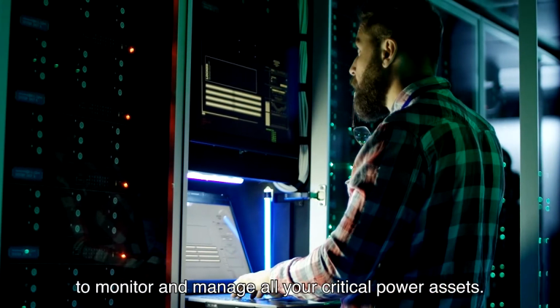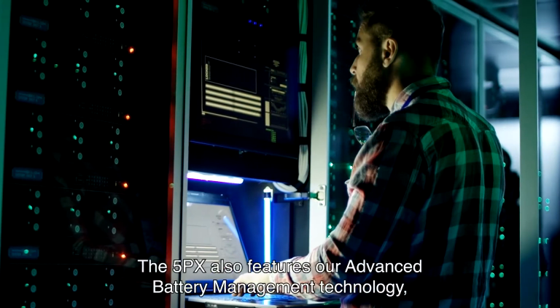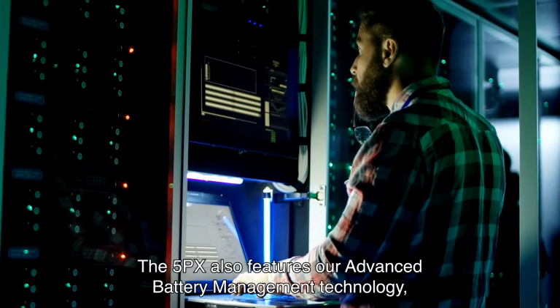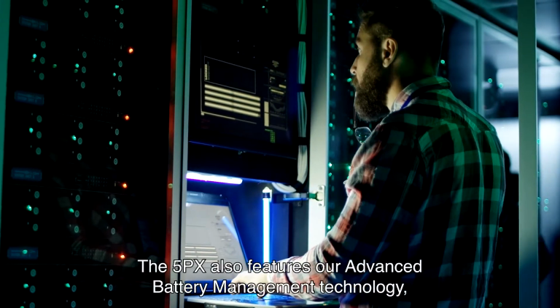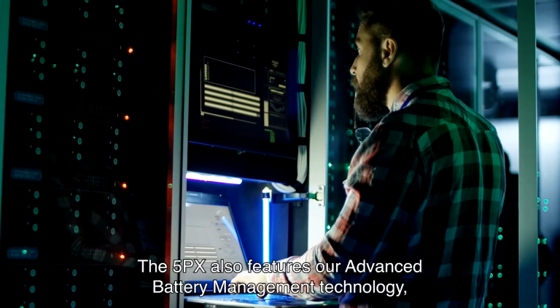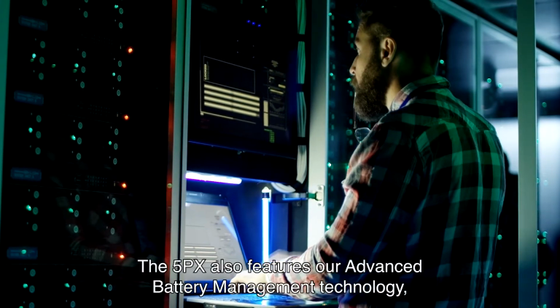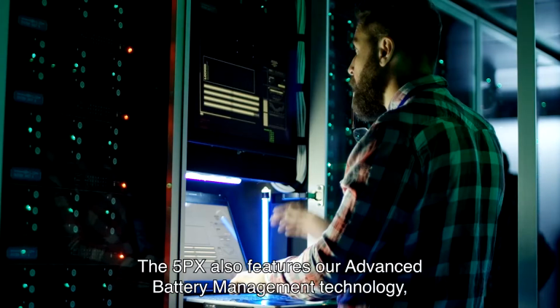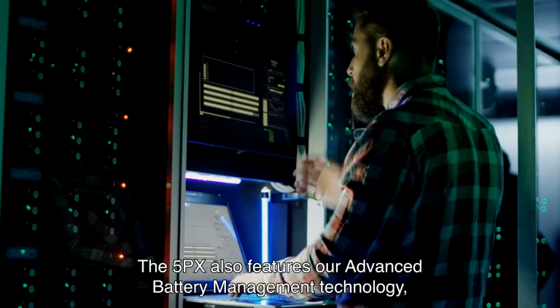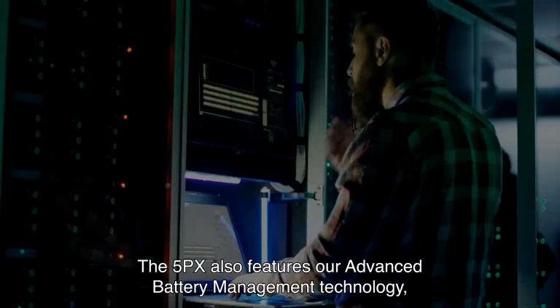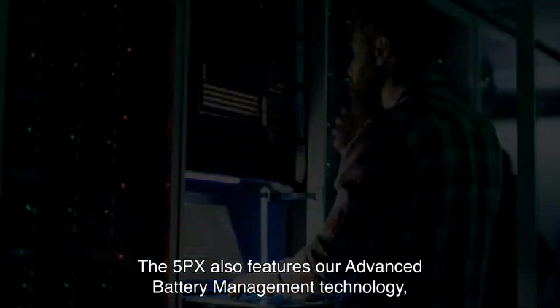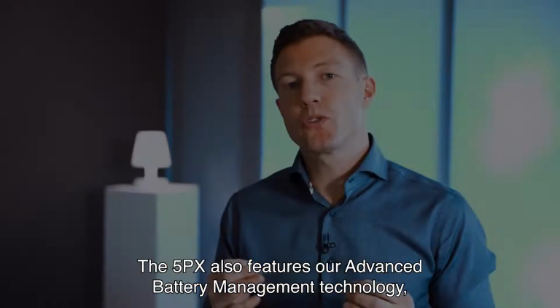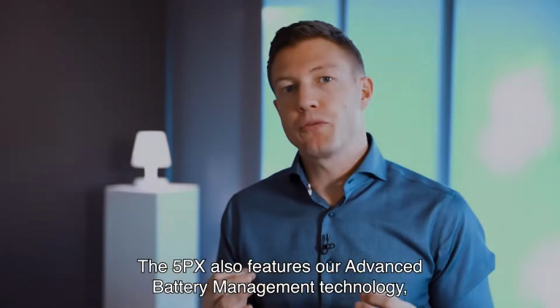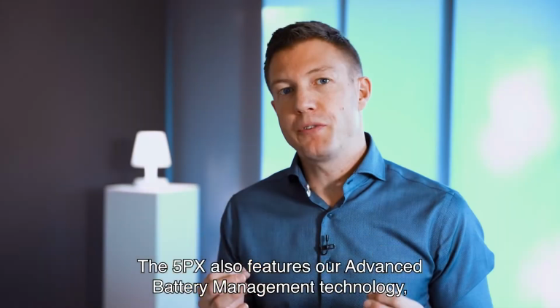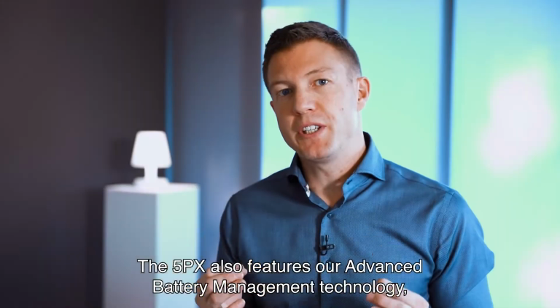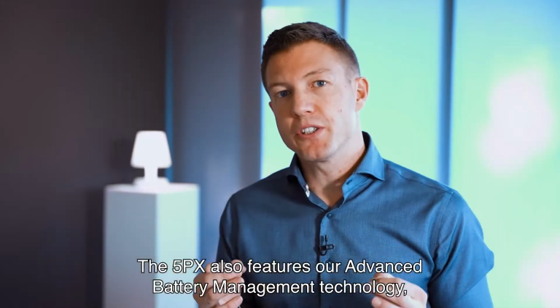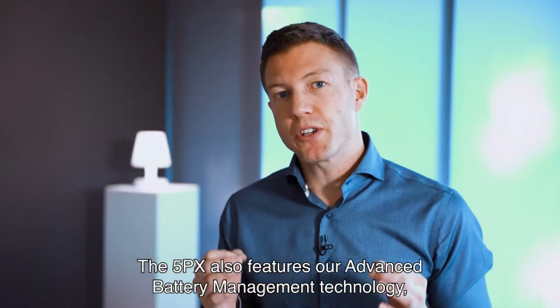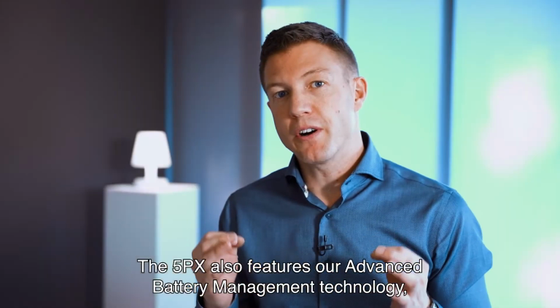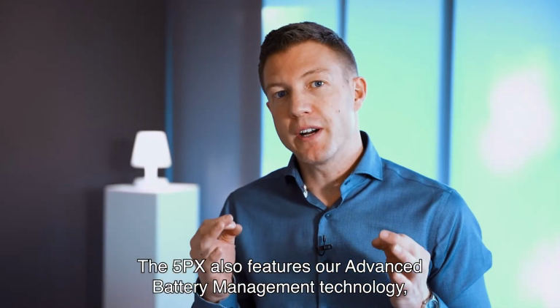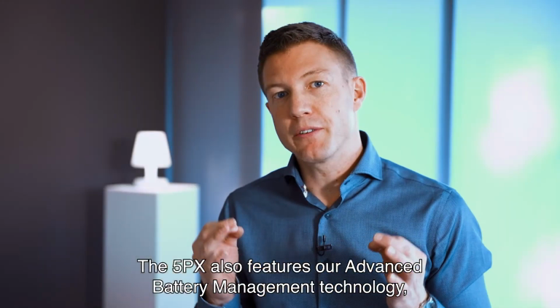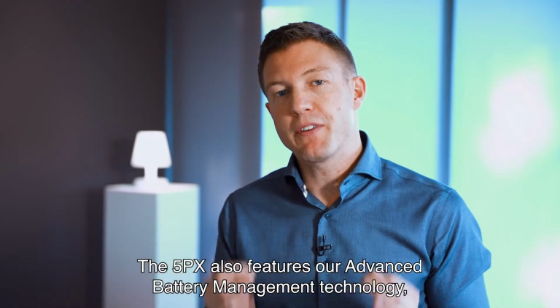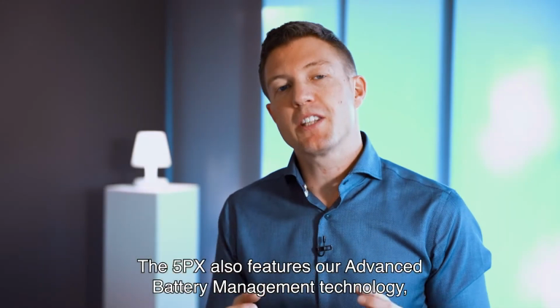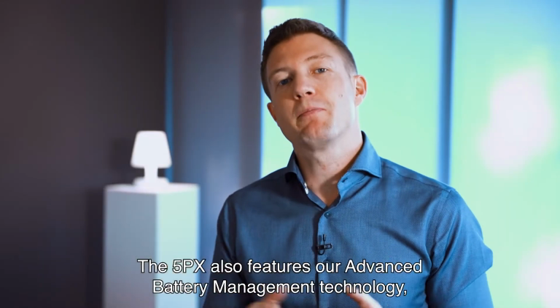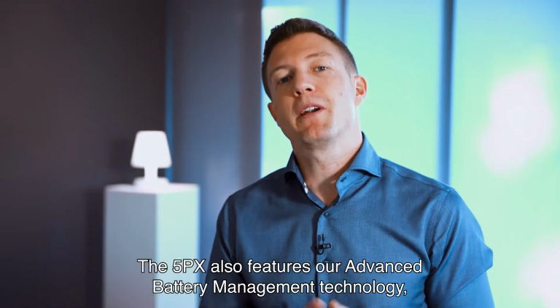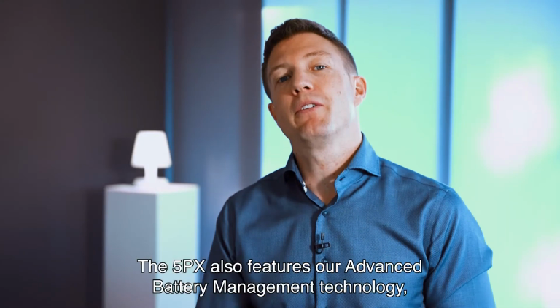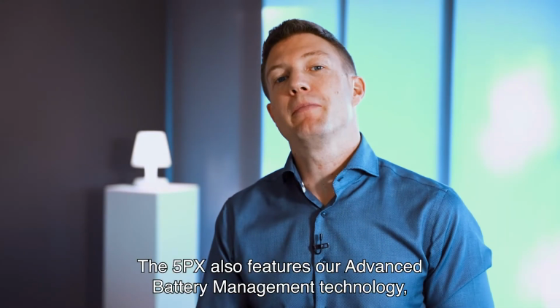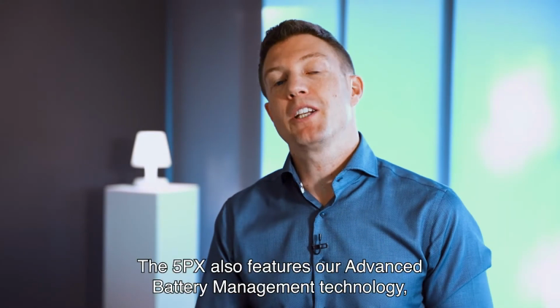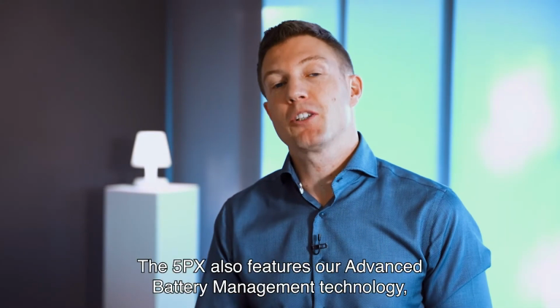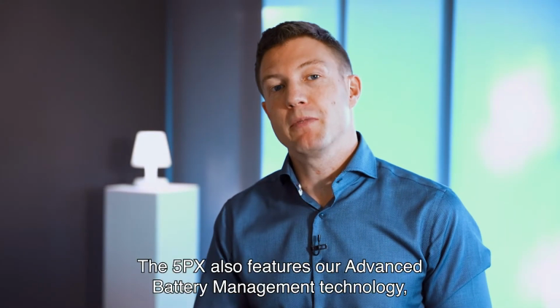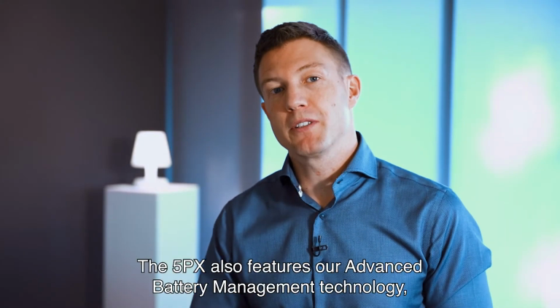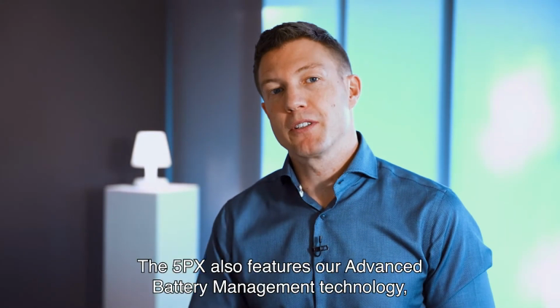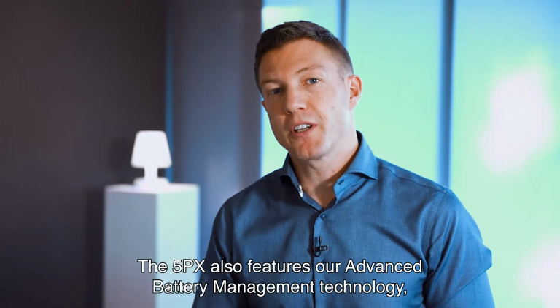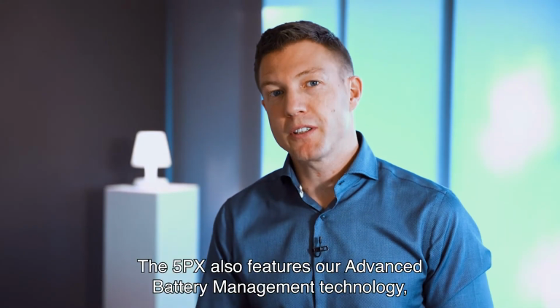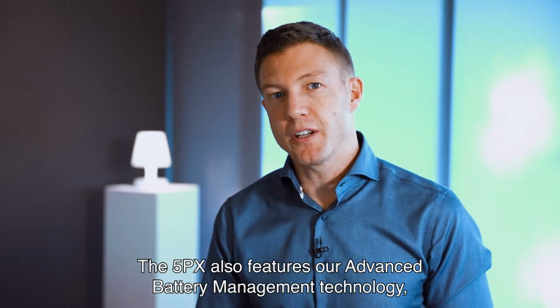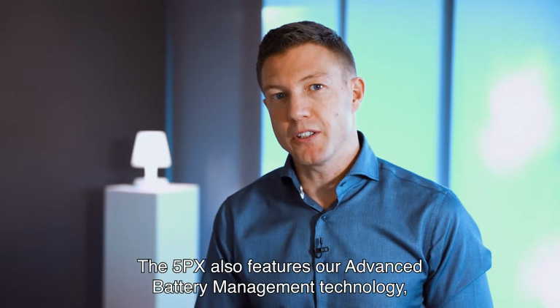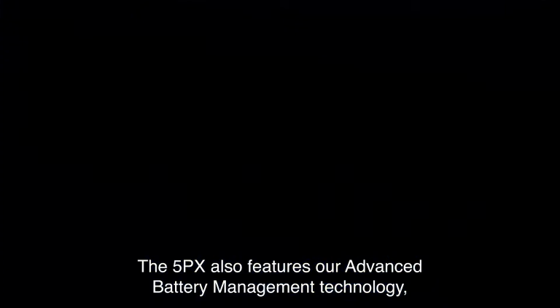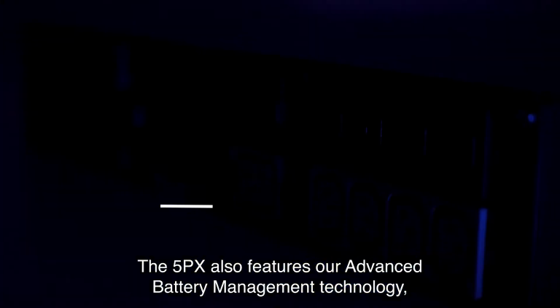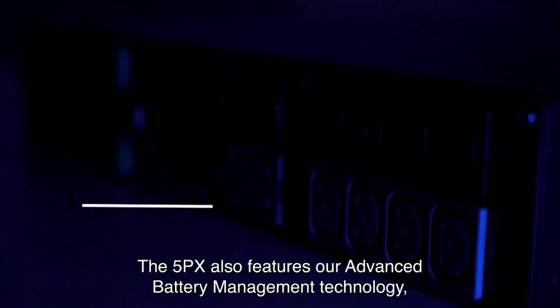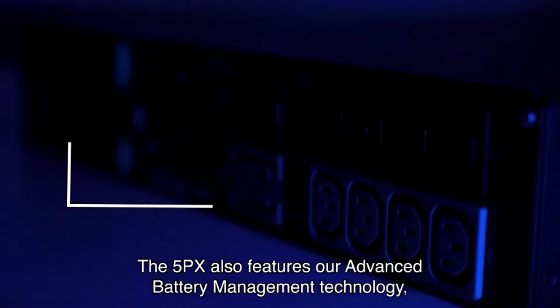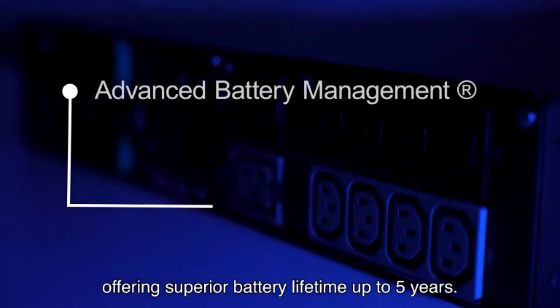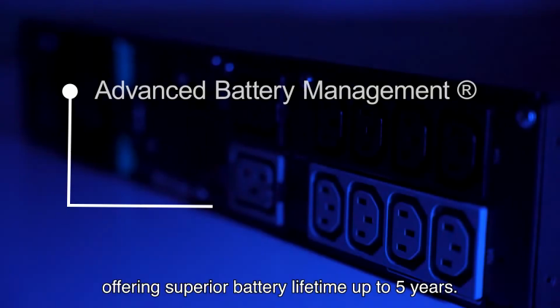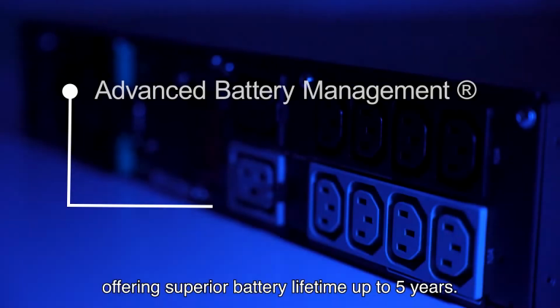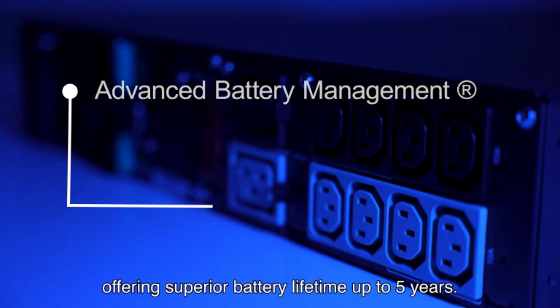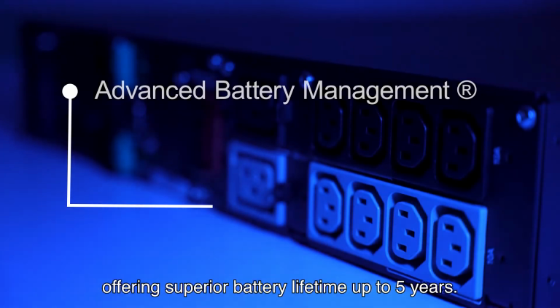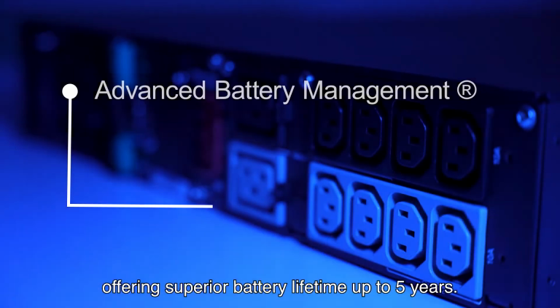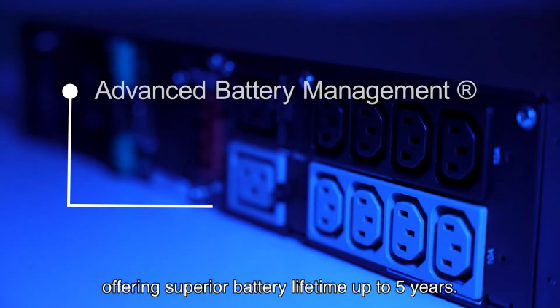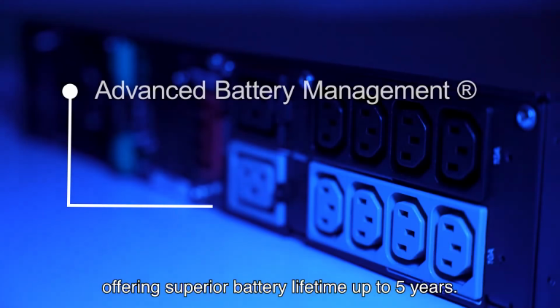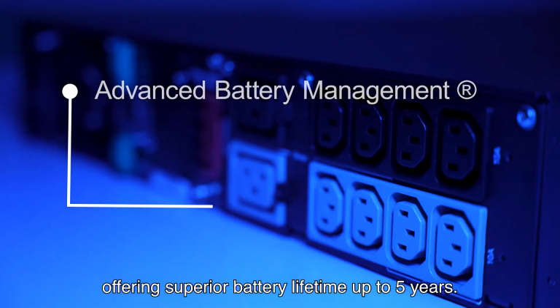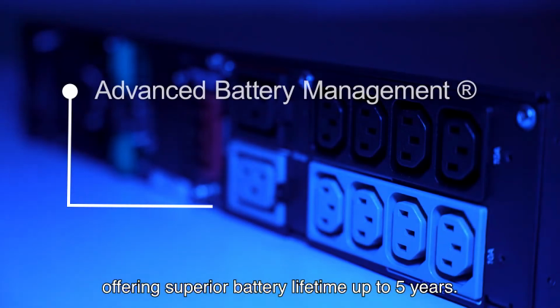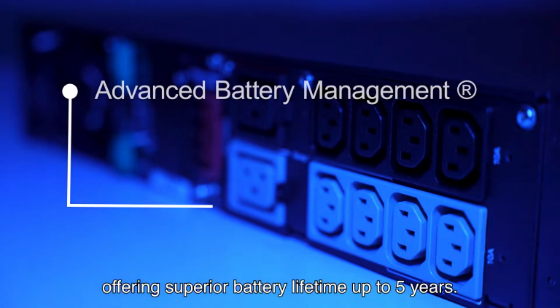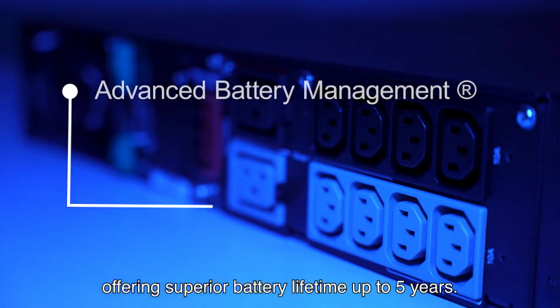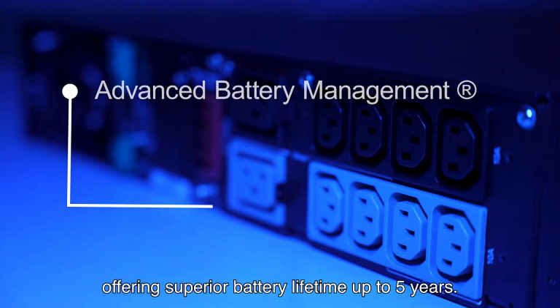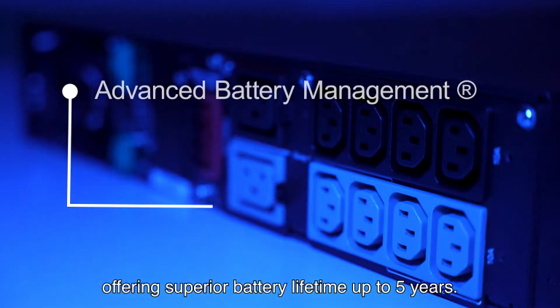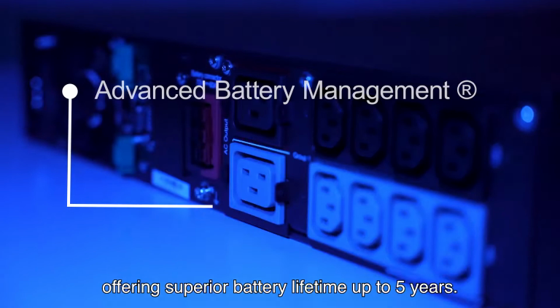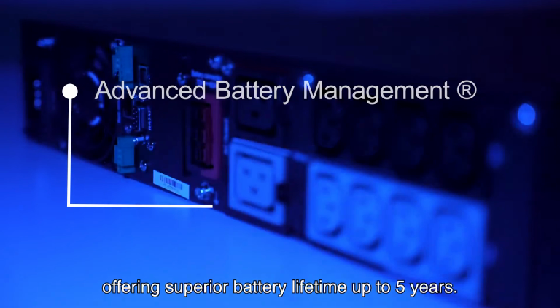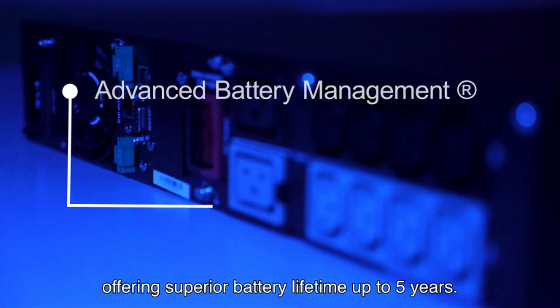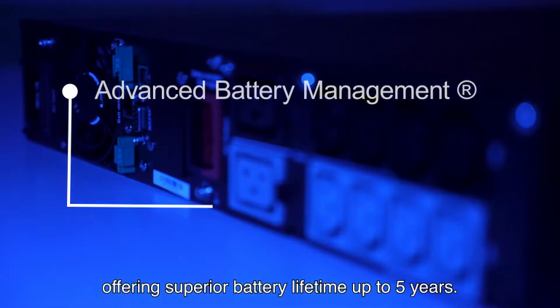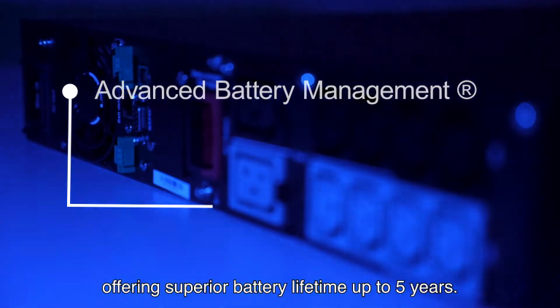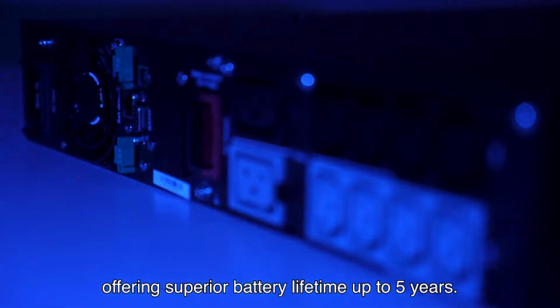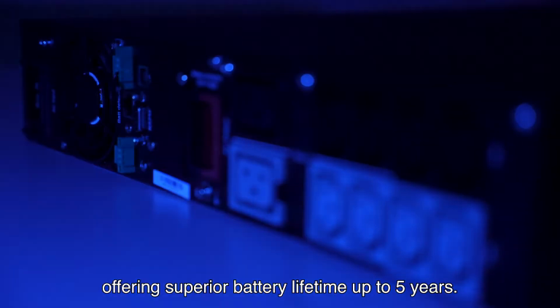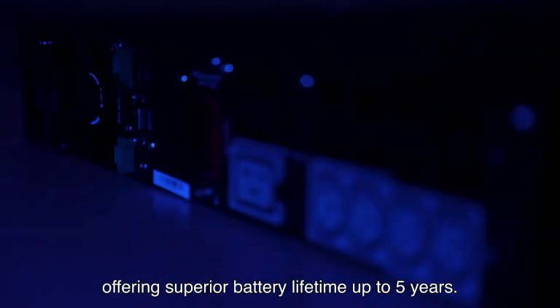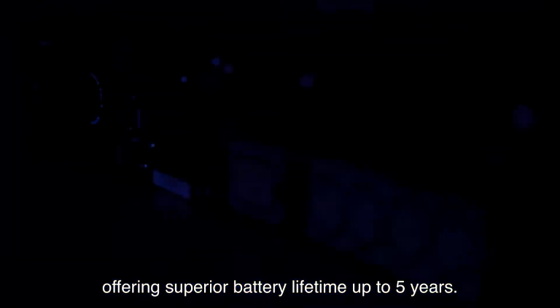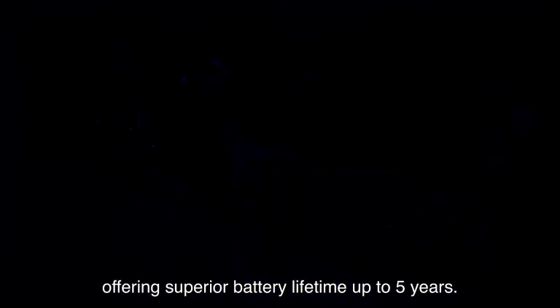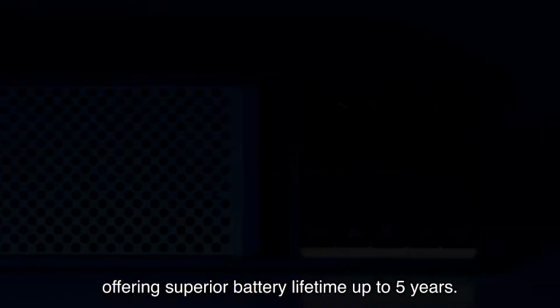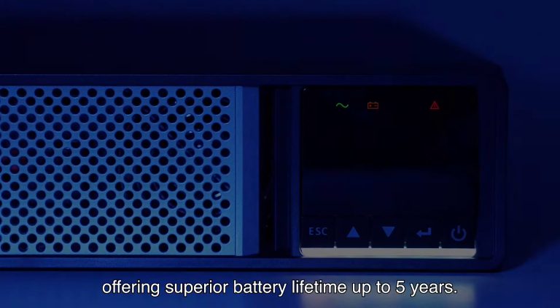The 5PX also features our advanced battery management technology, offering superior battery lifetime of up to 5 years.